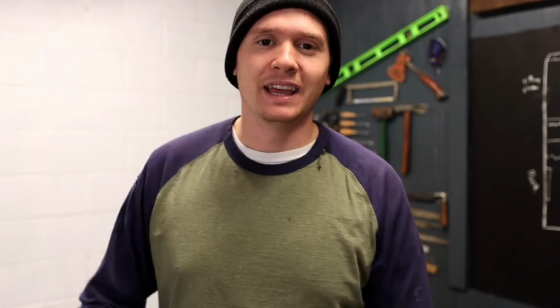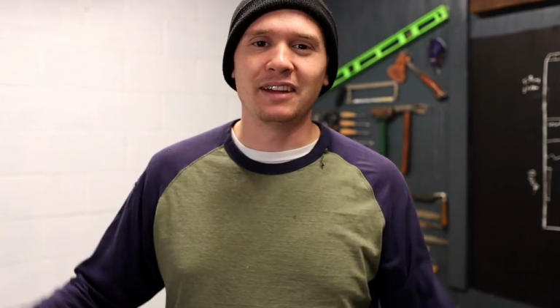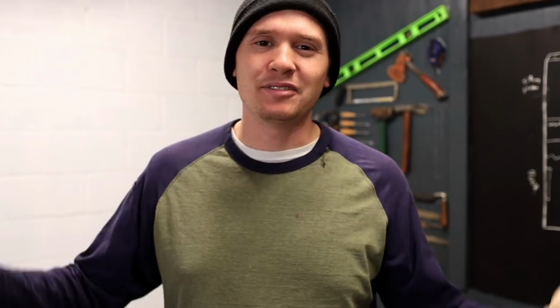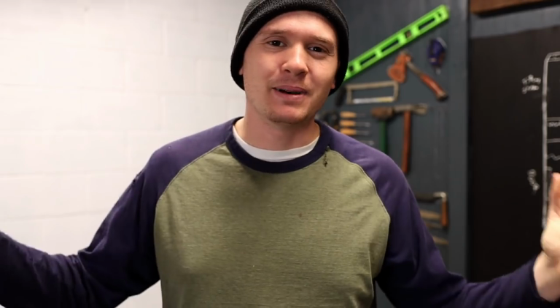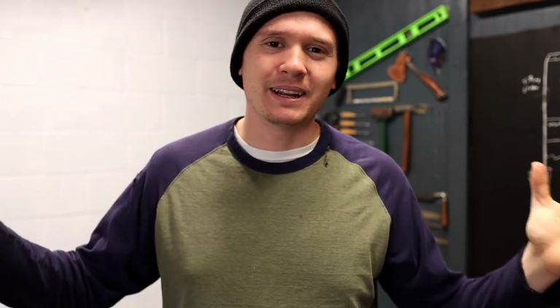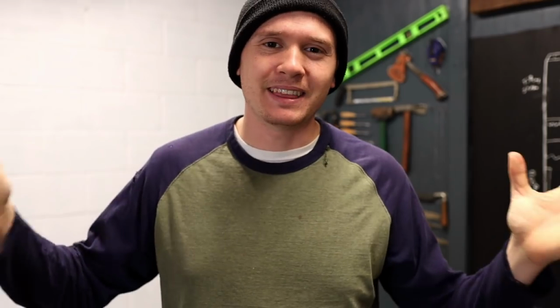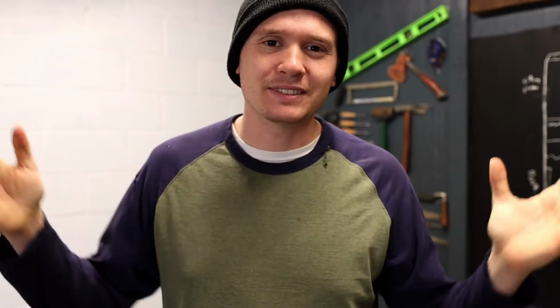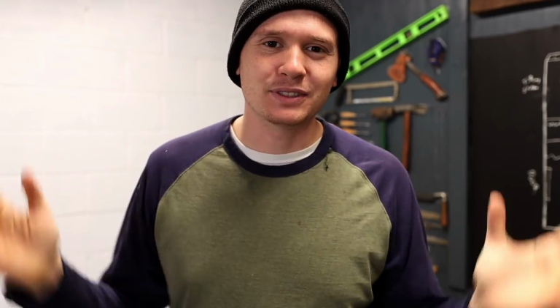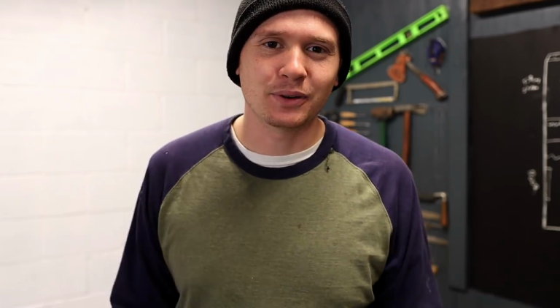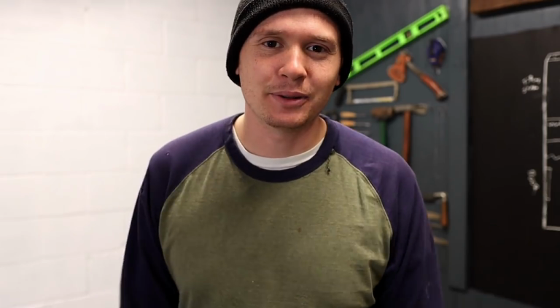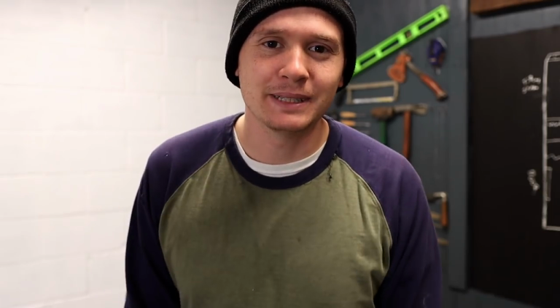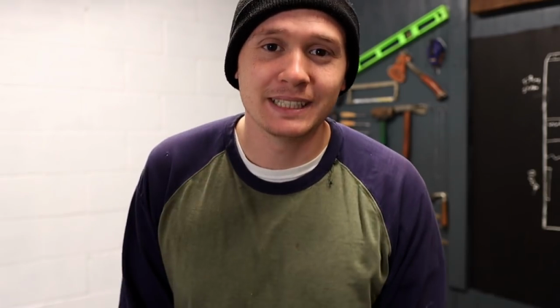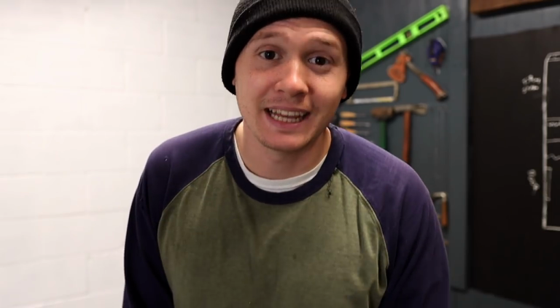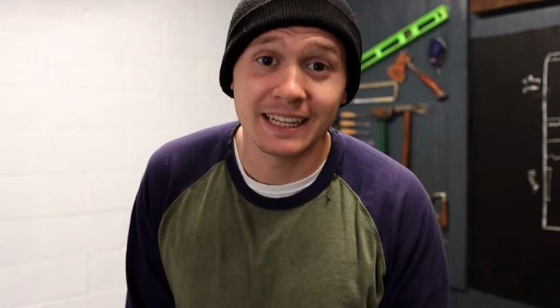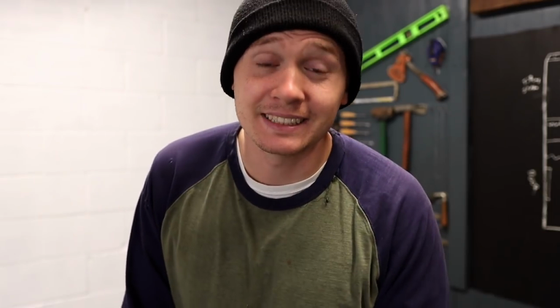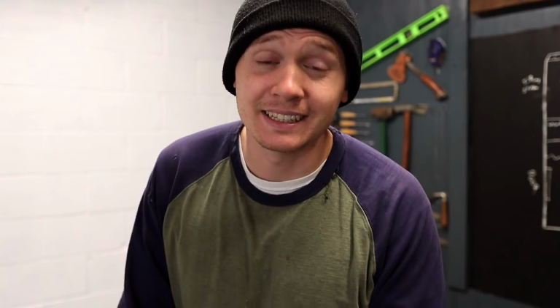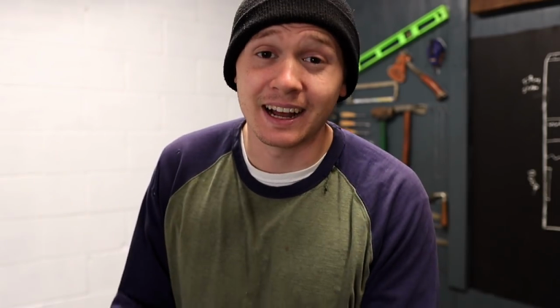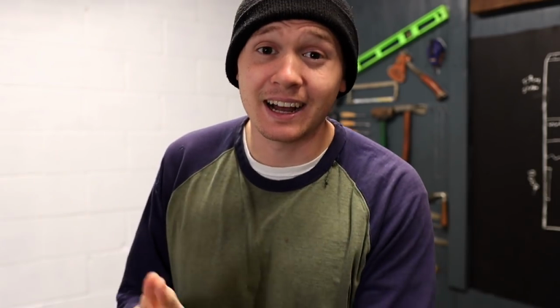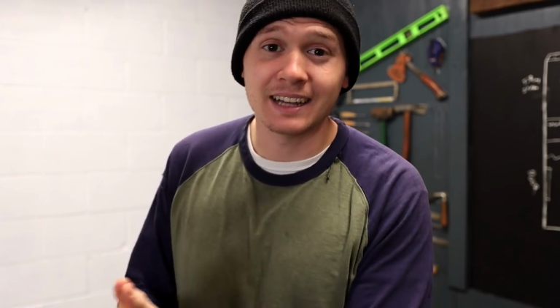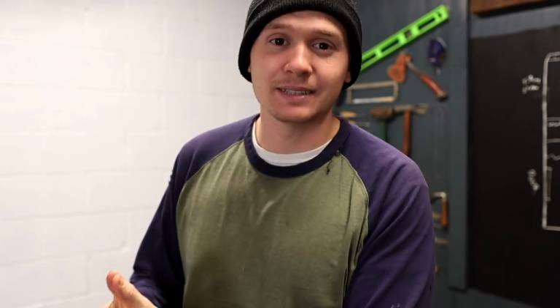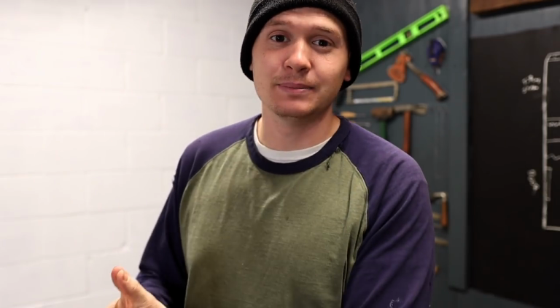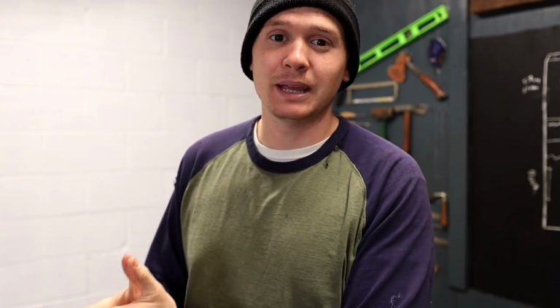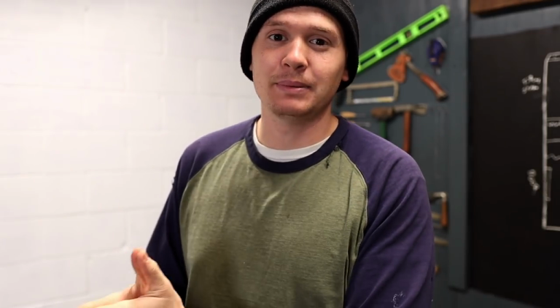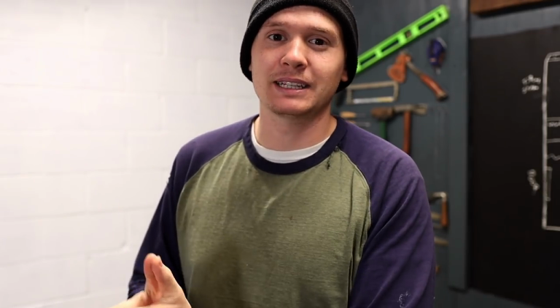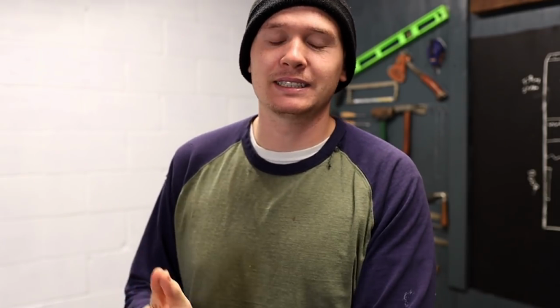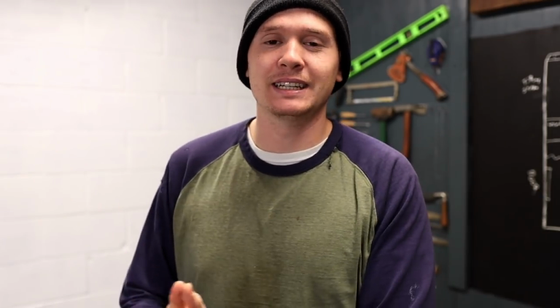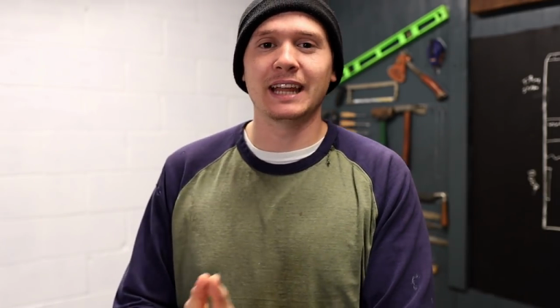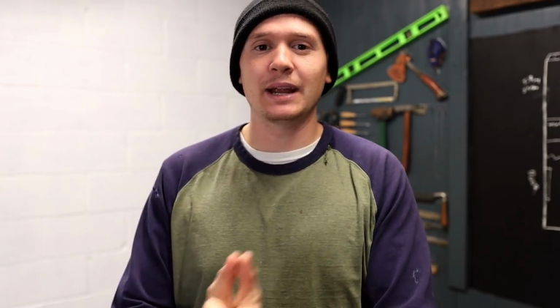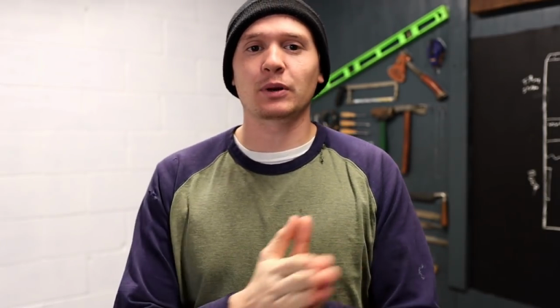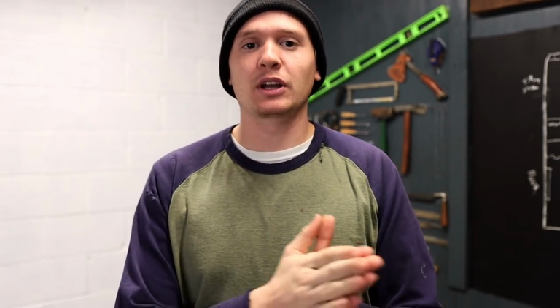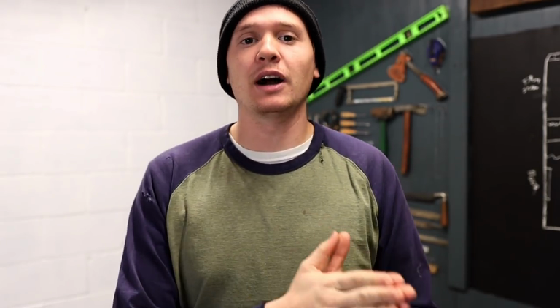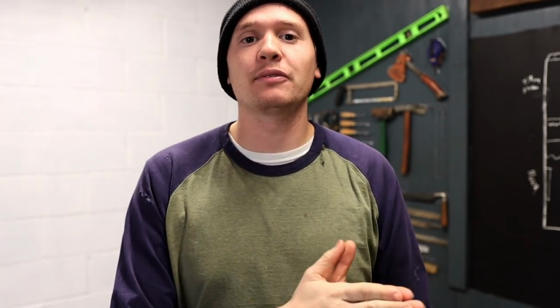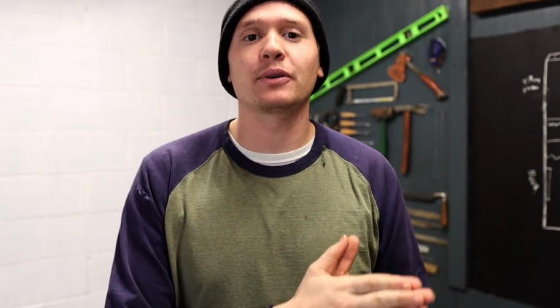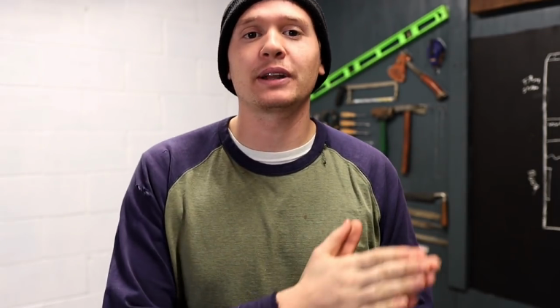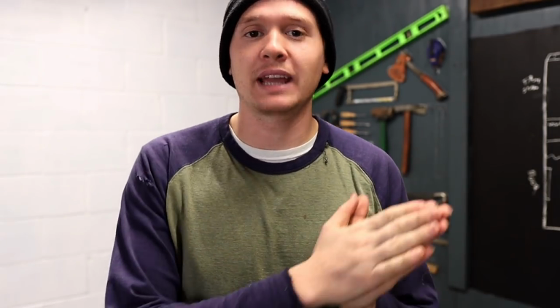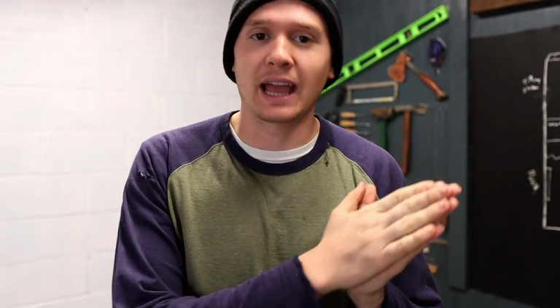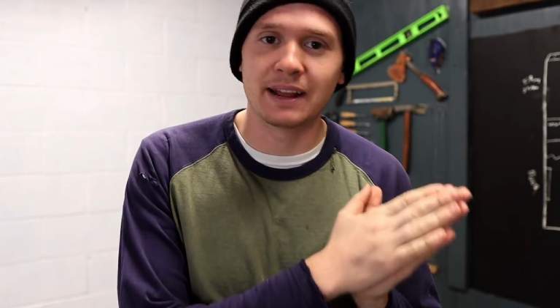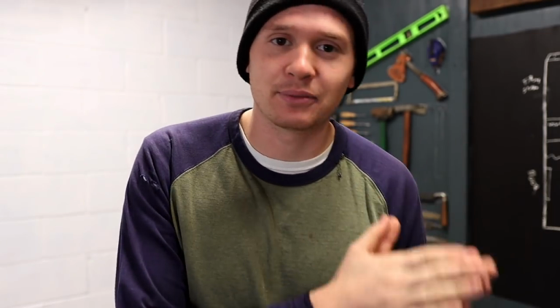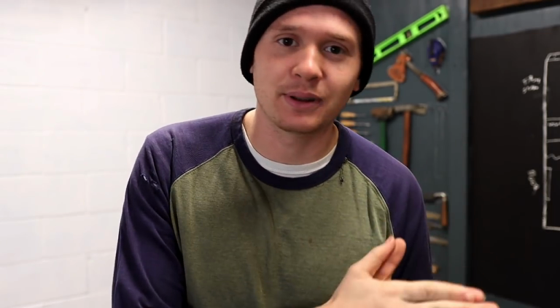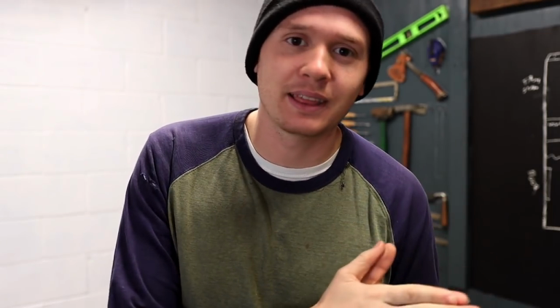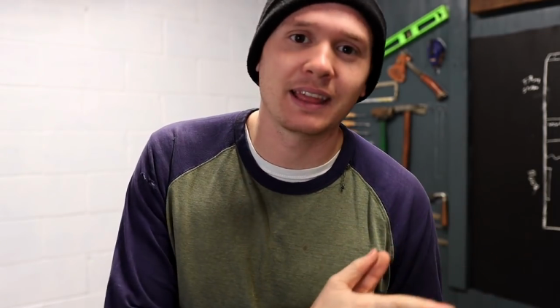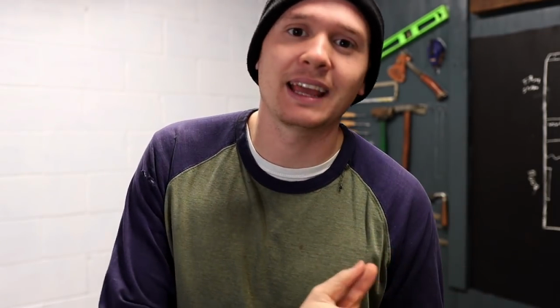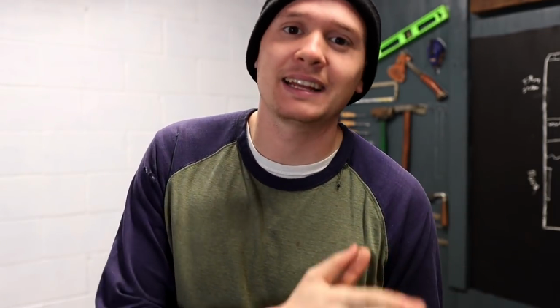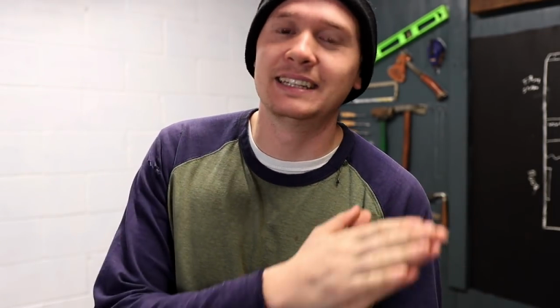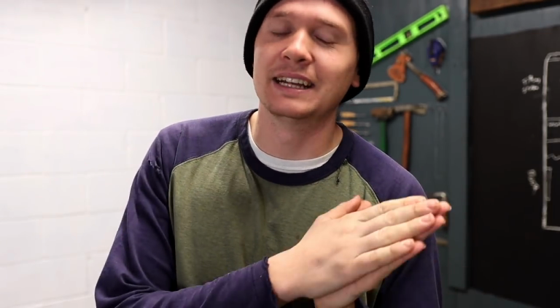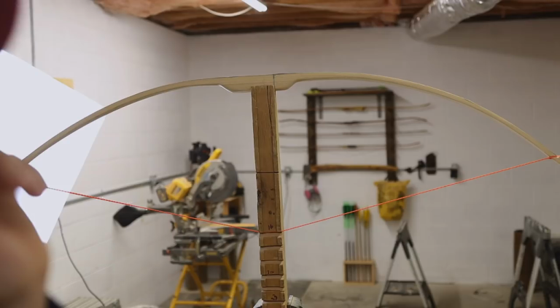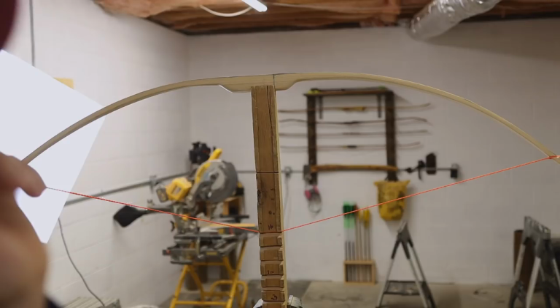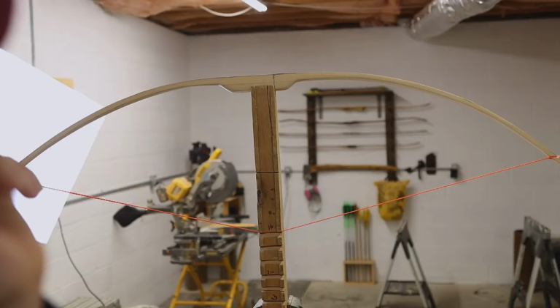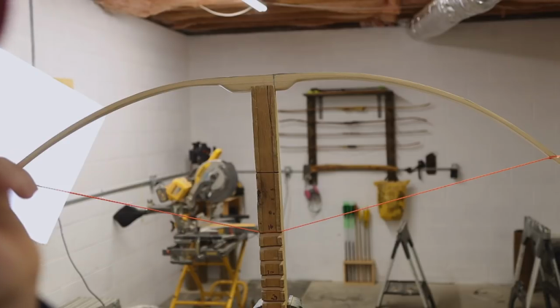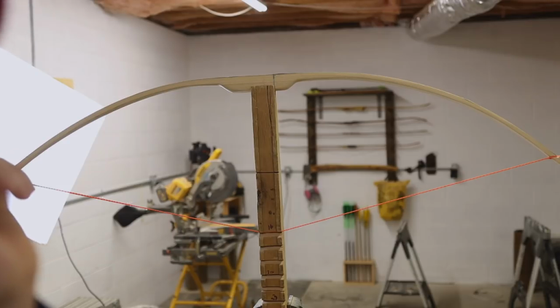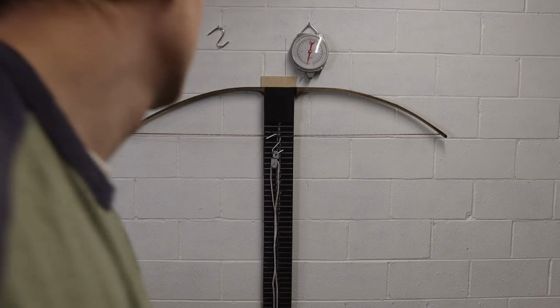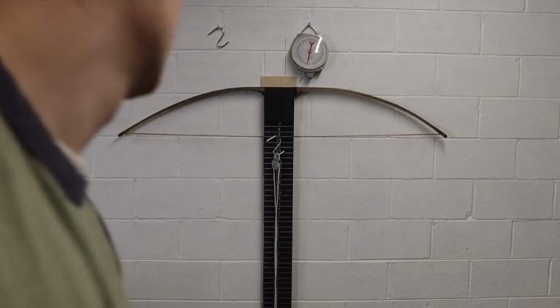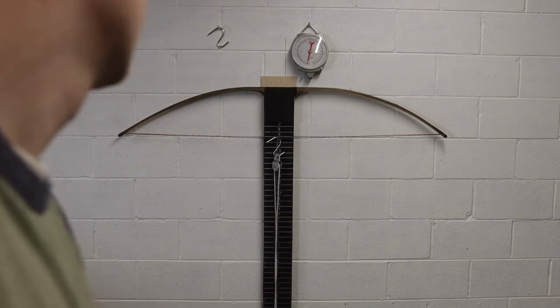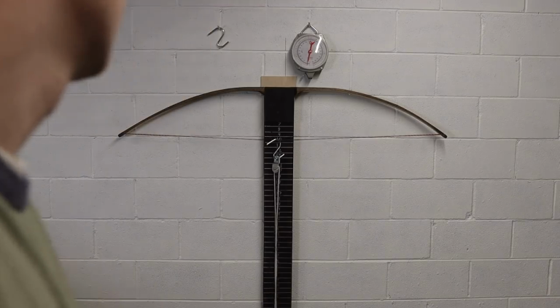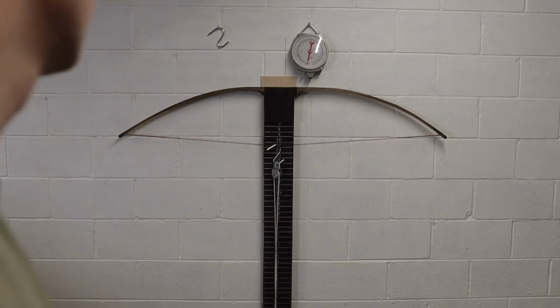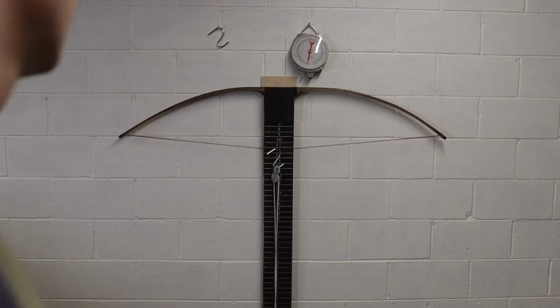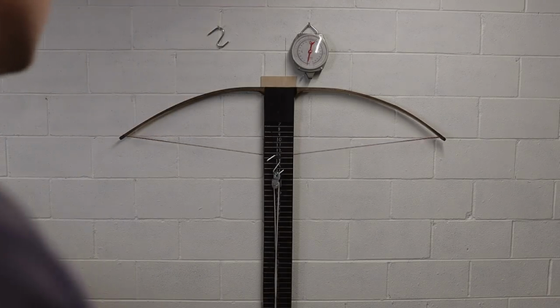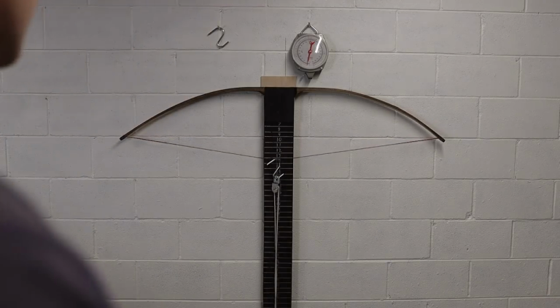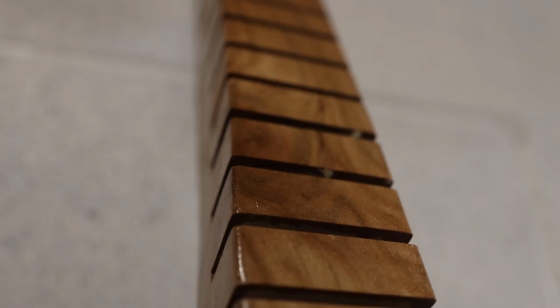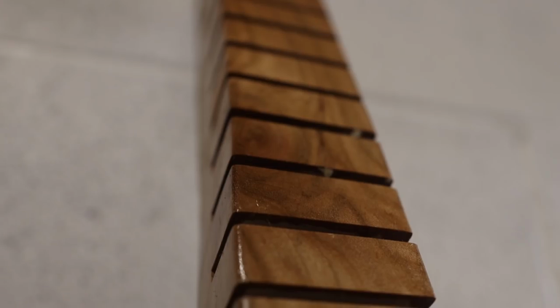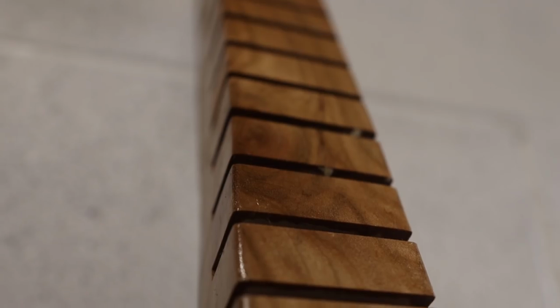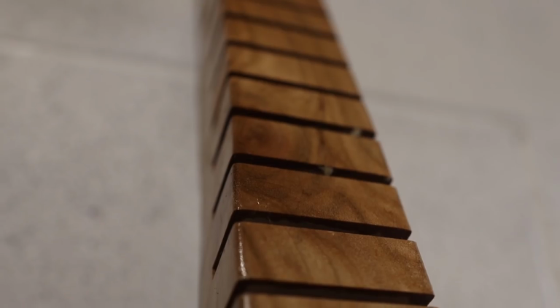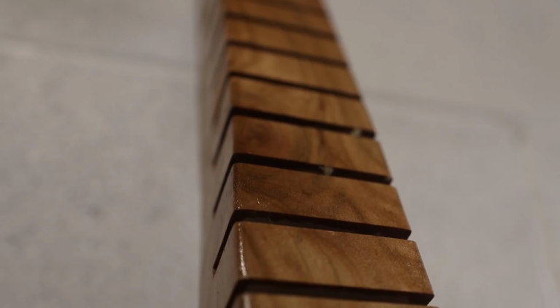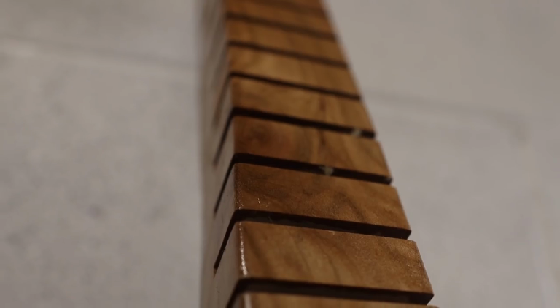Hey everybody, thanks for joining me today. It's an awesome day because today we're covering everything: tillering boards, tillering trees, tillering racks.